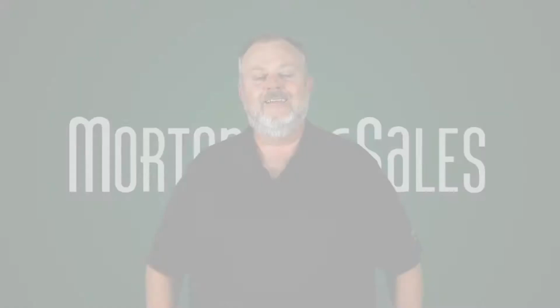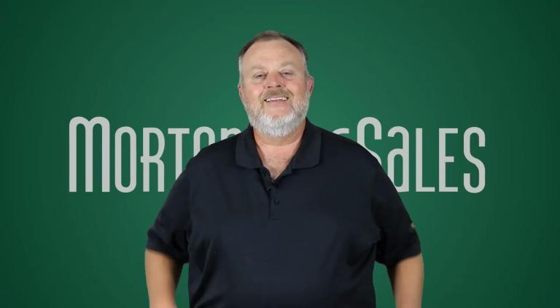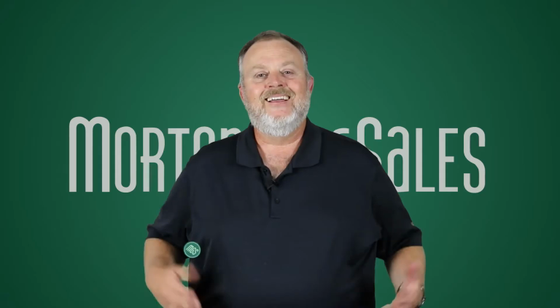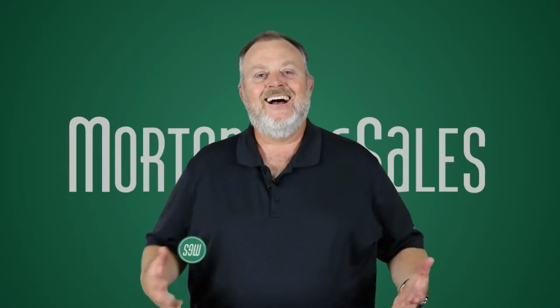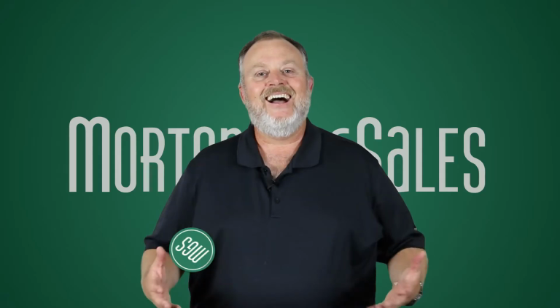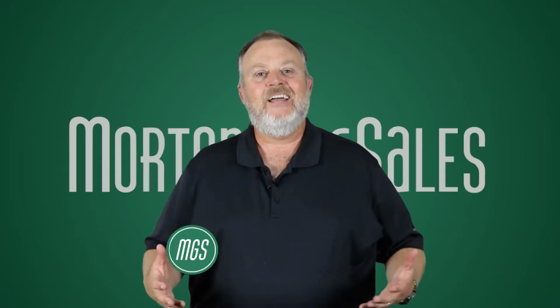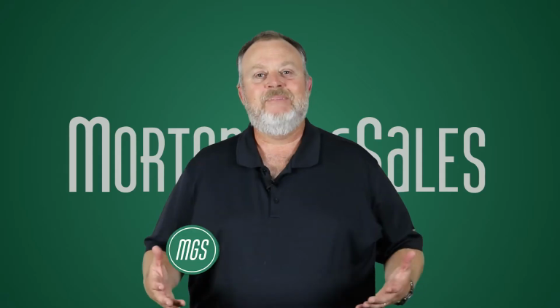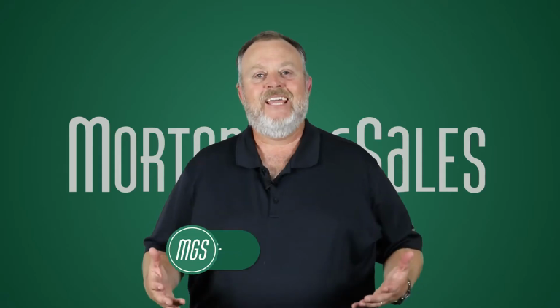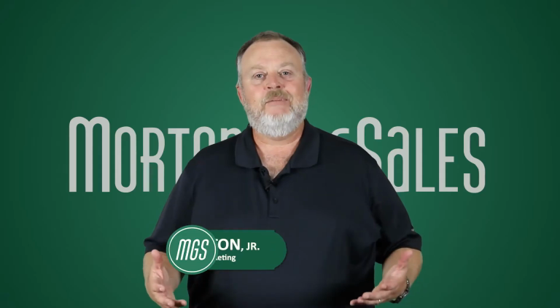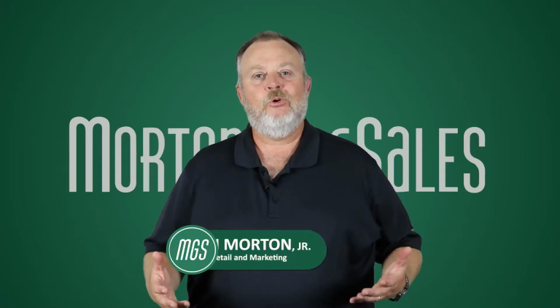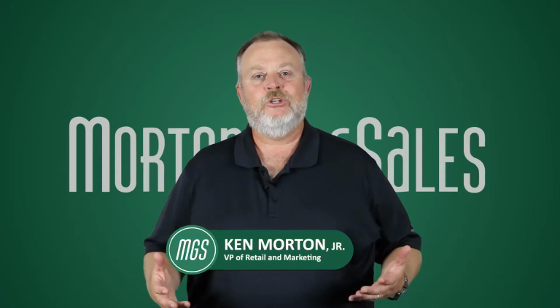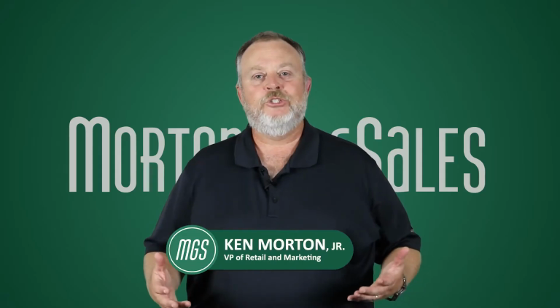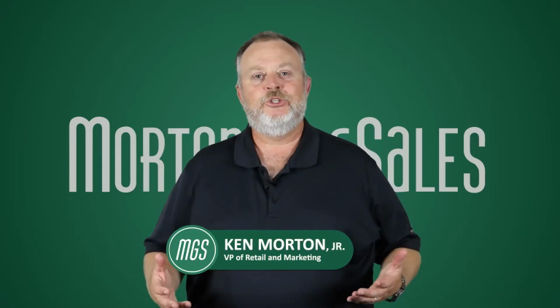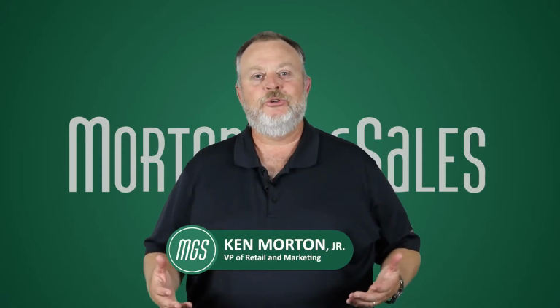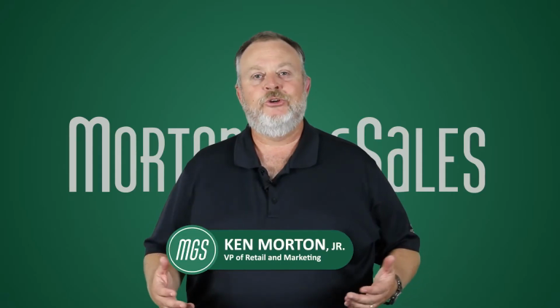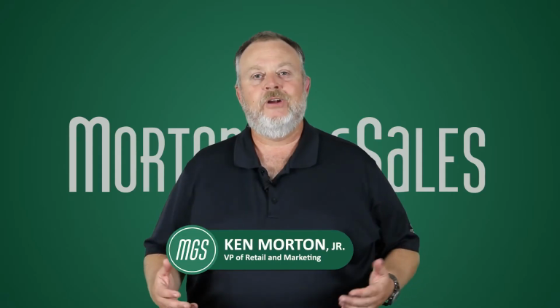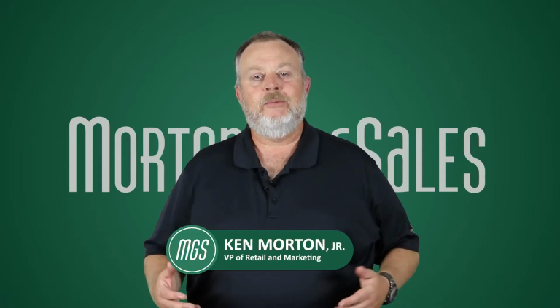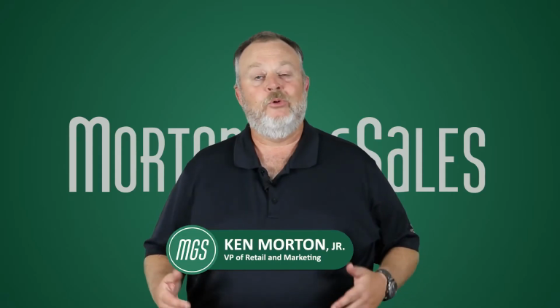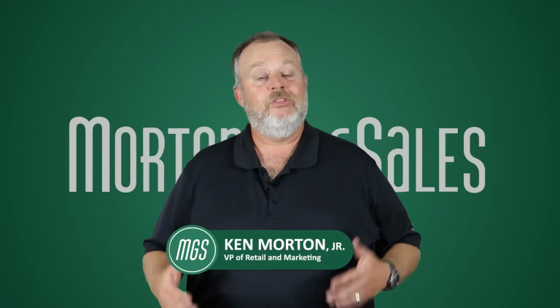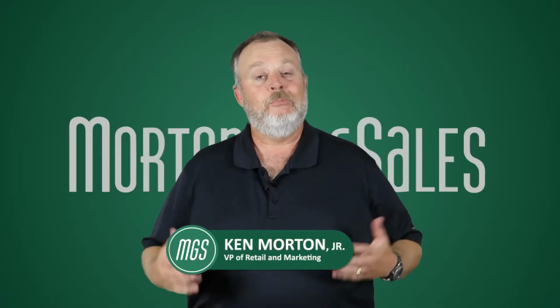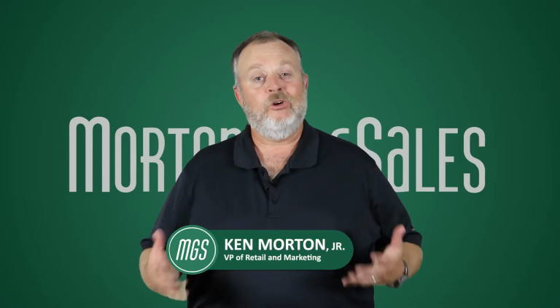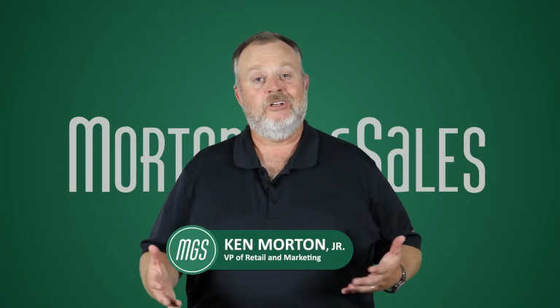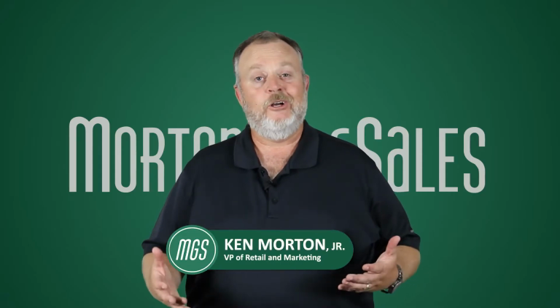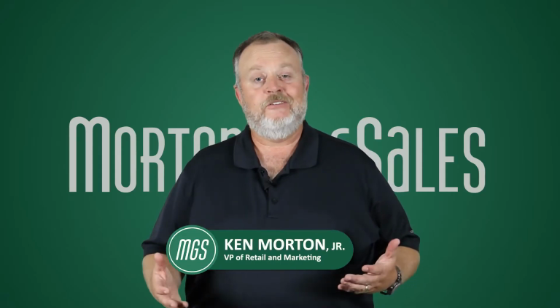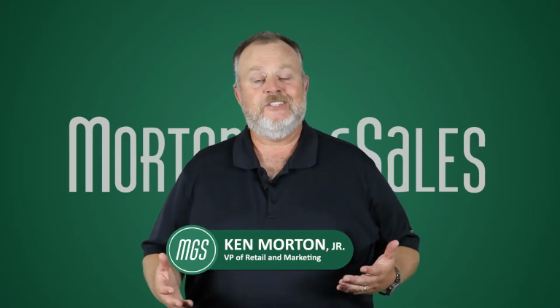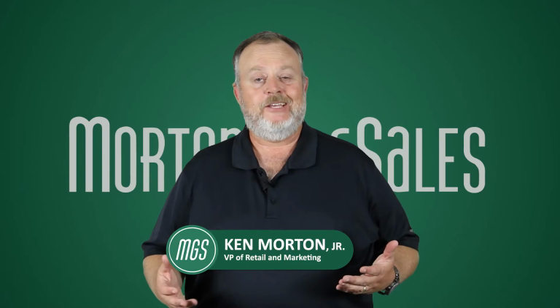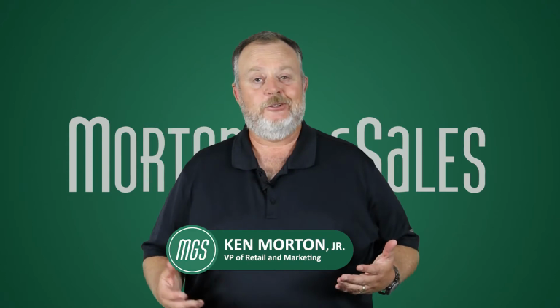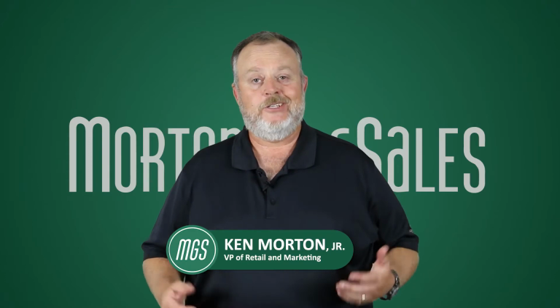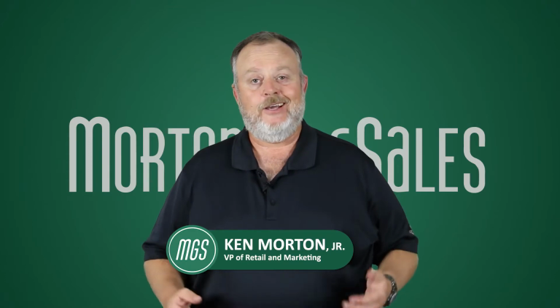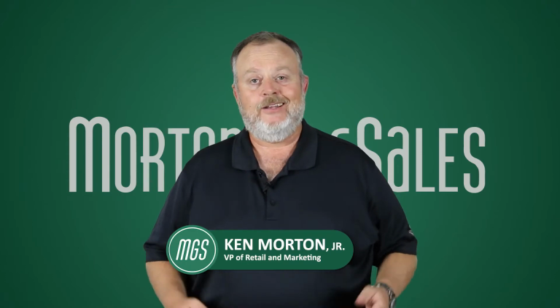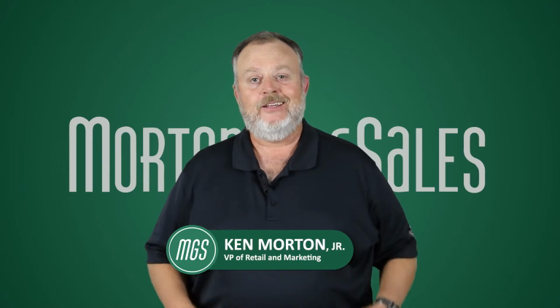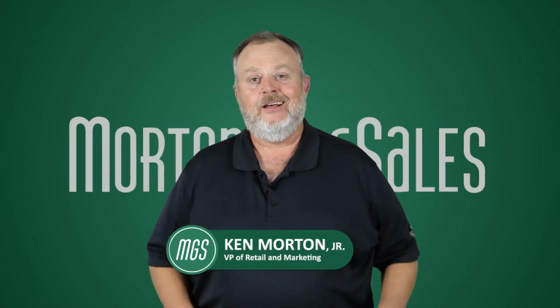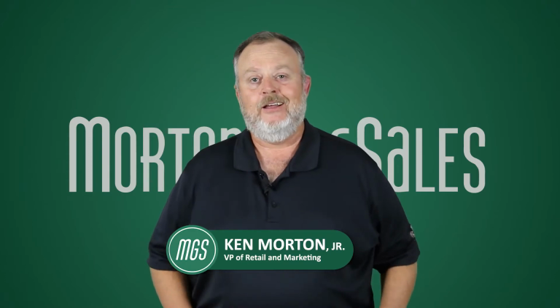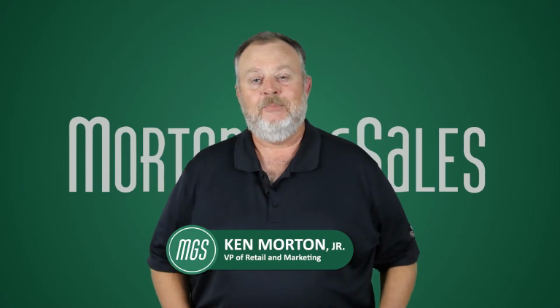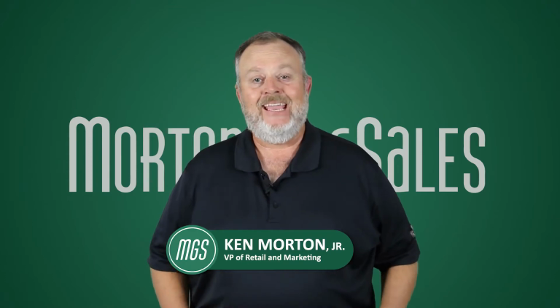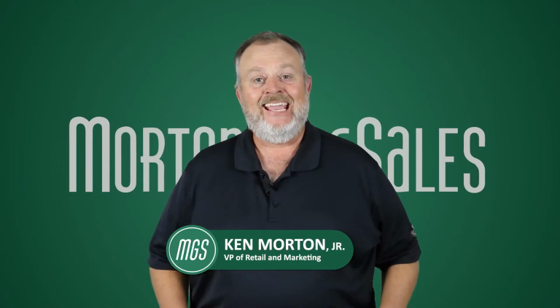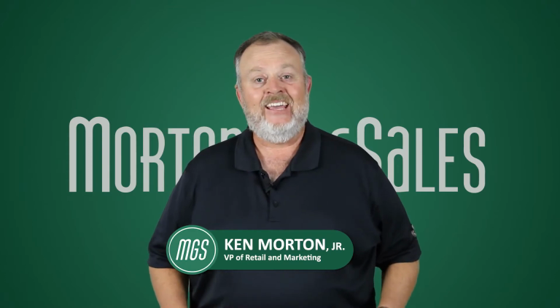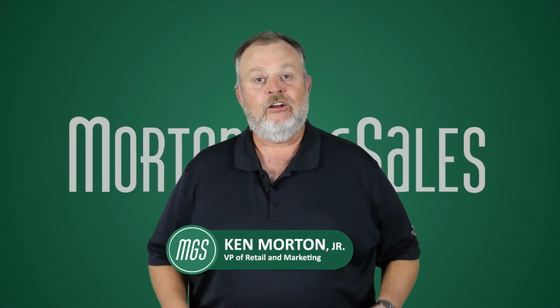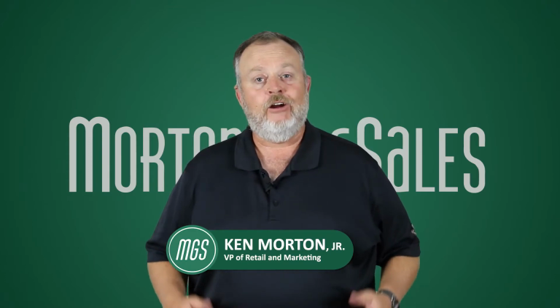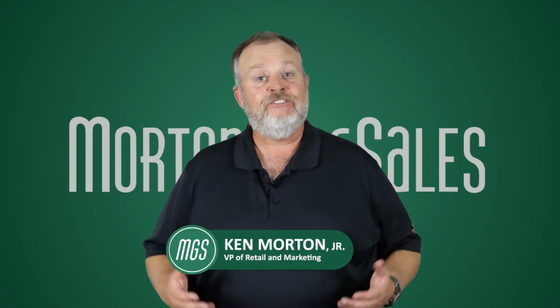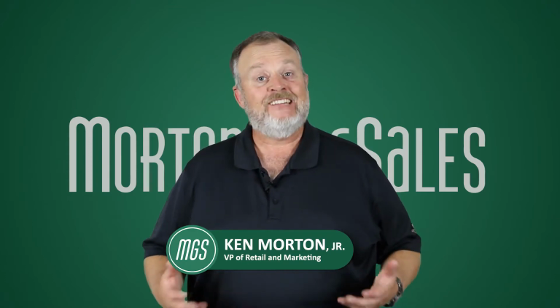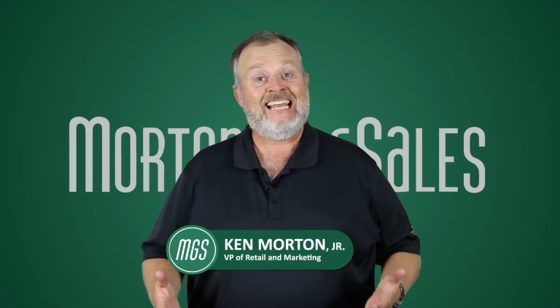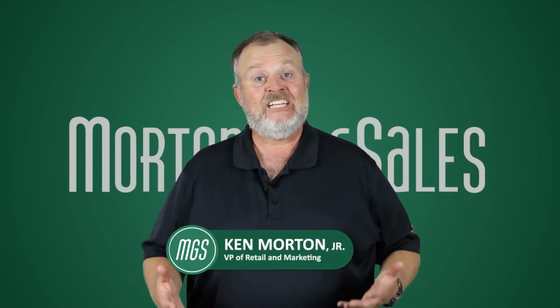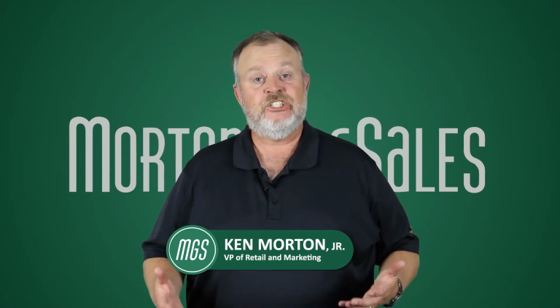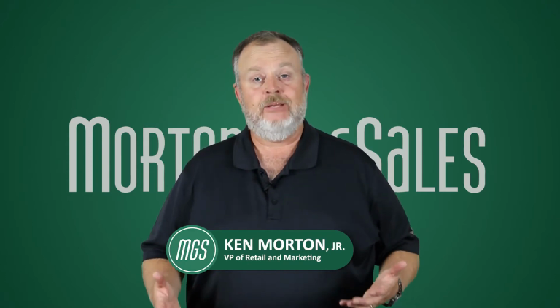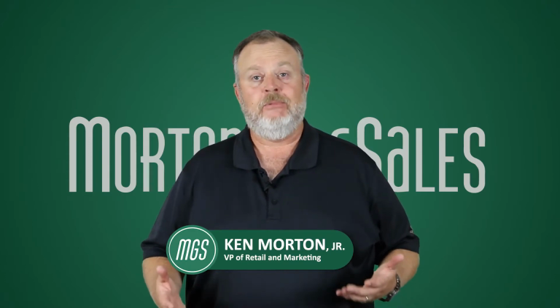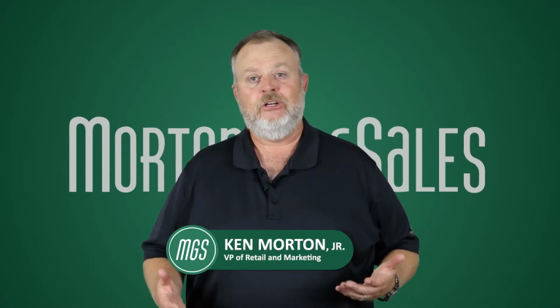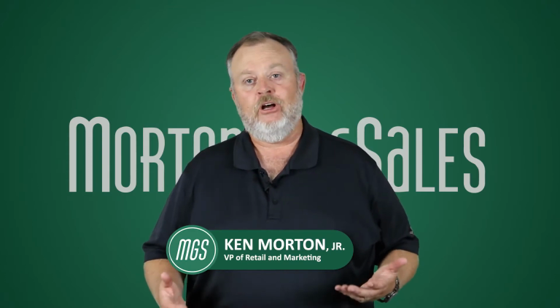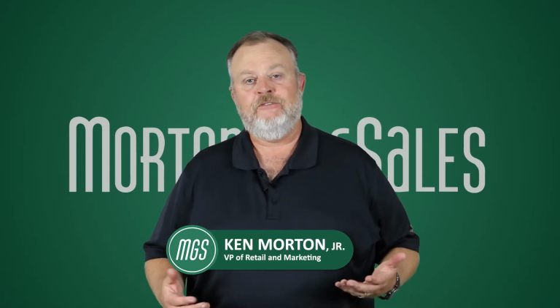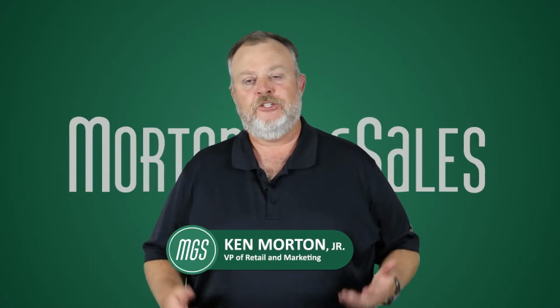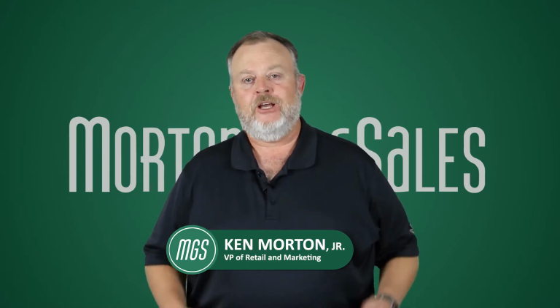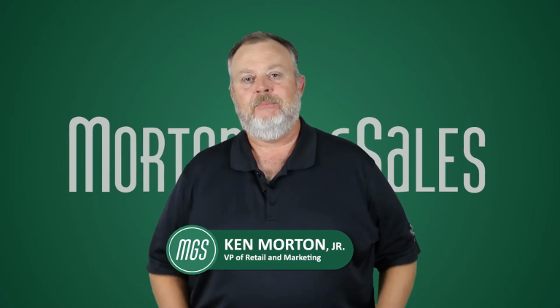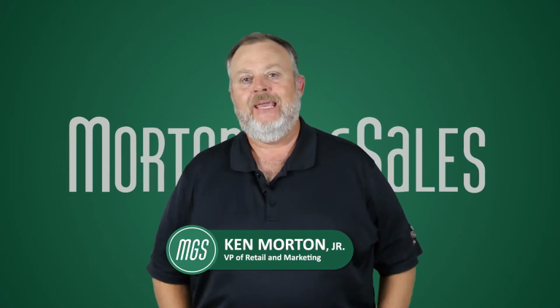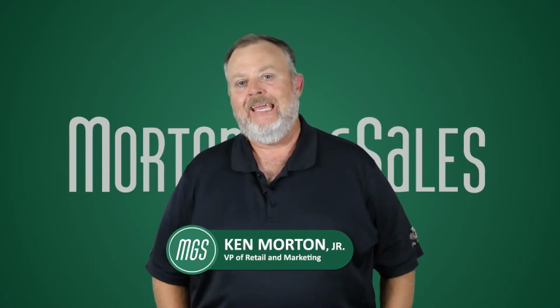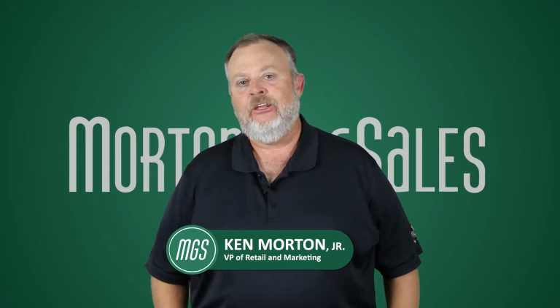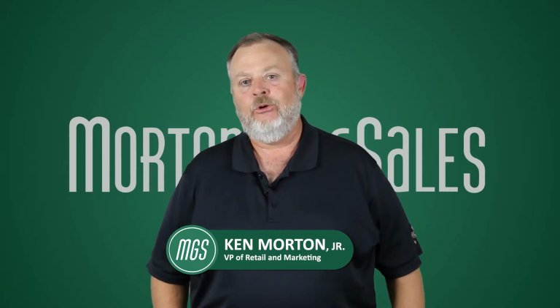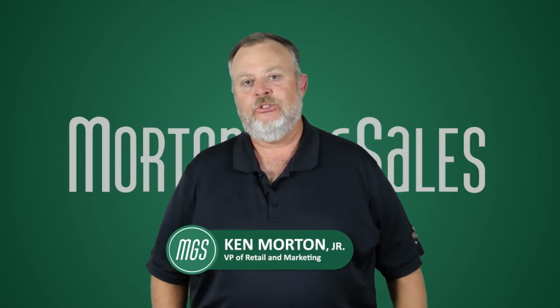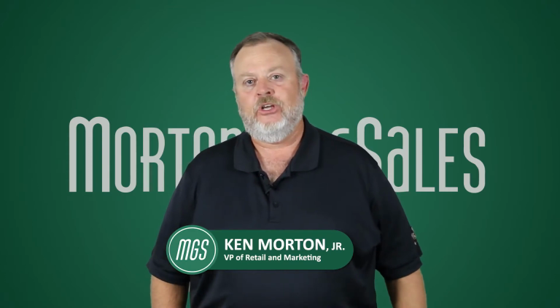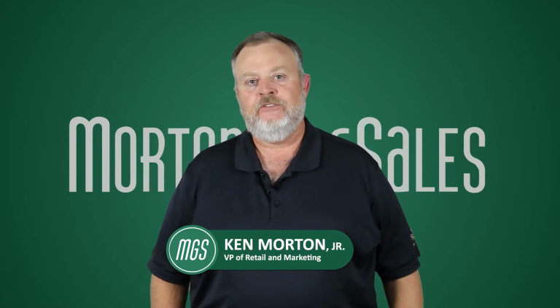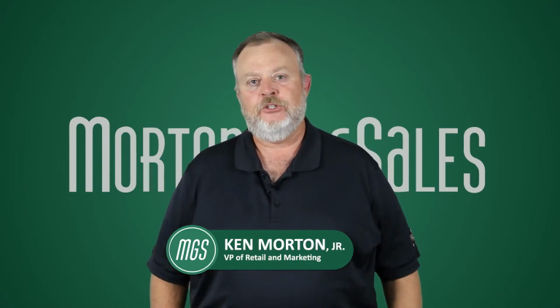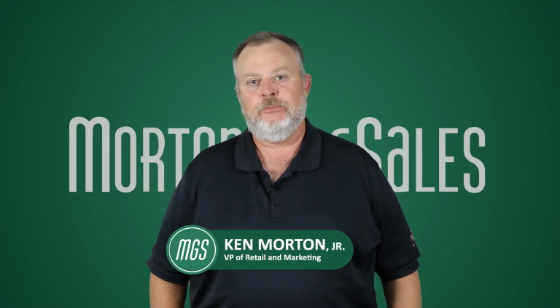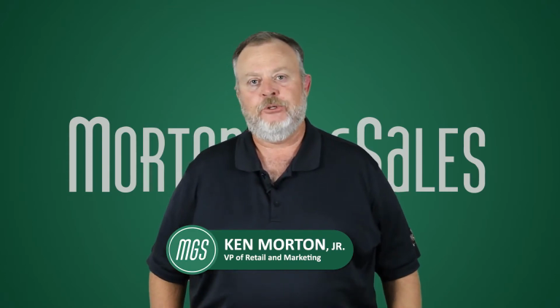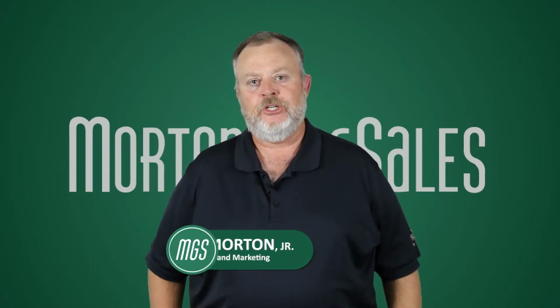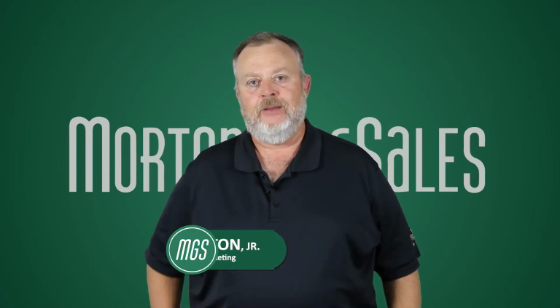Hi, I'm Ken Morton Jr. I'm with MortonGolfSales.com and our flagship golf shop, Hagen Oaks Golf Super Shop.